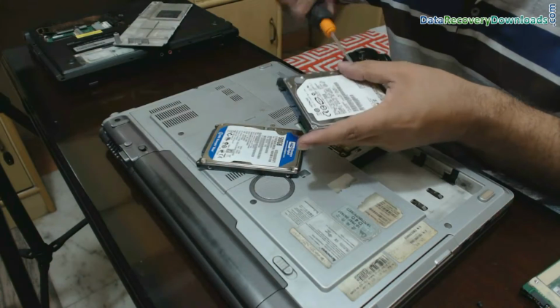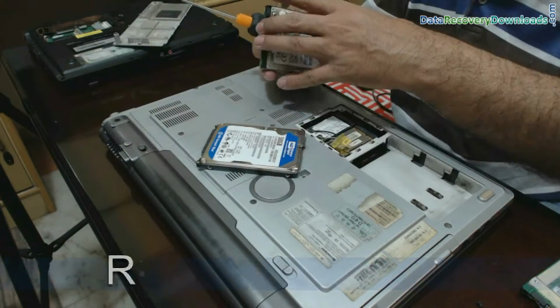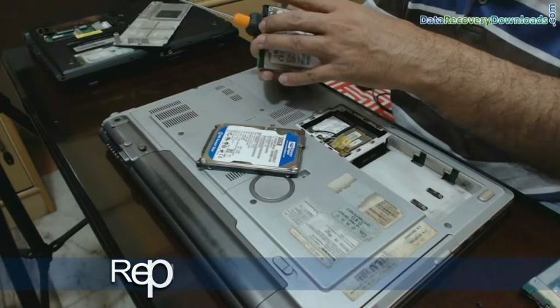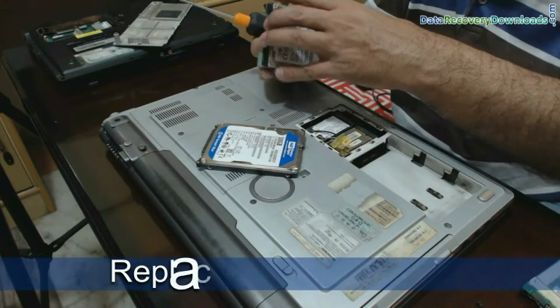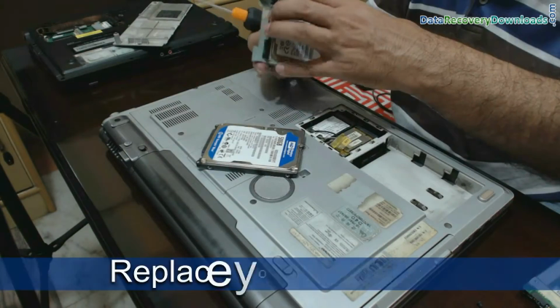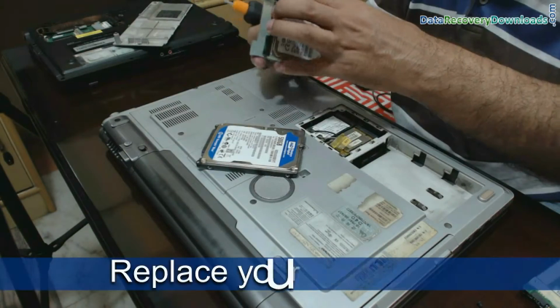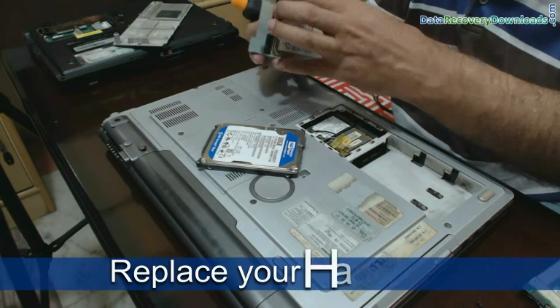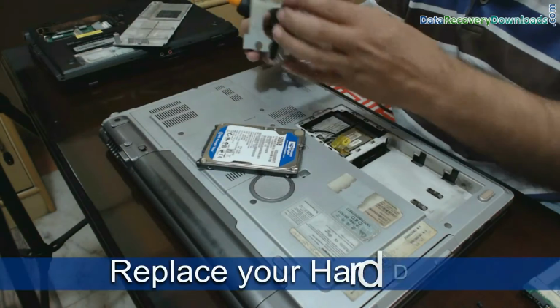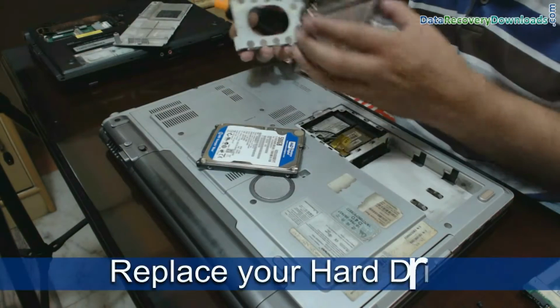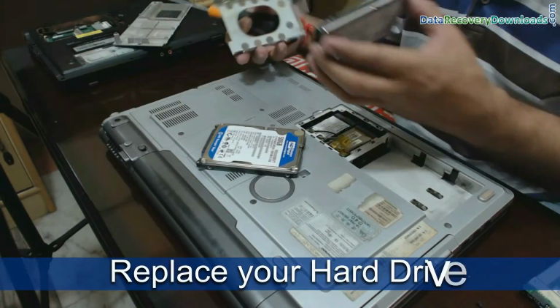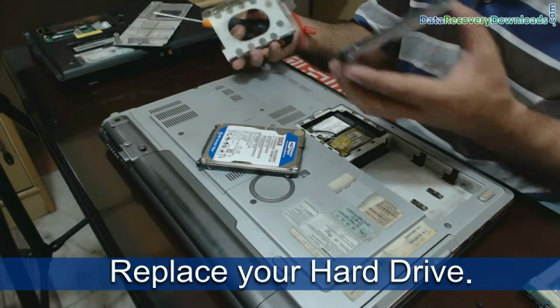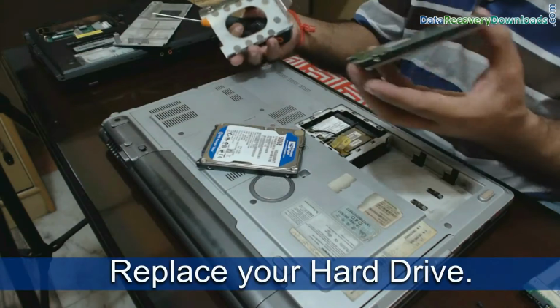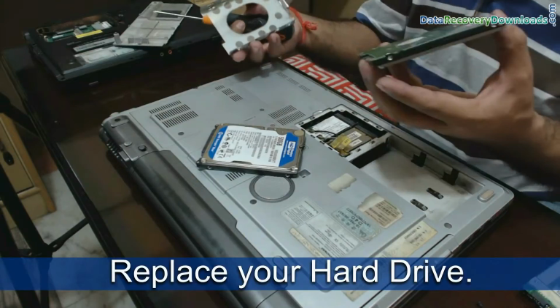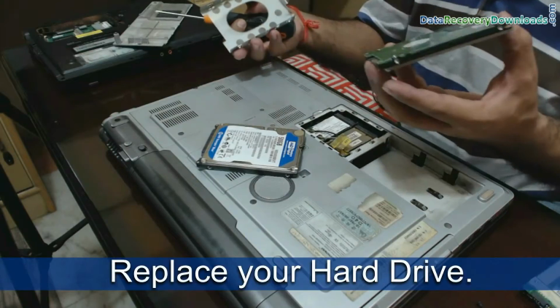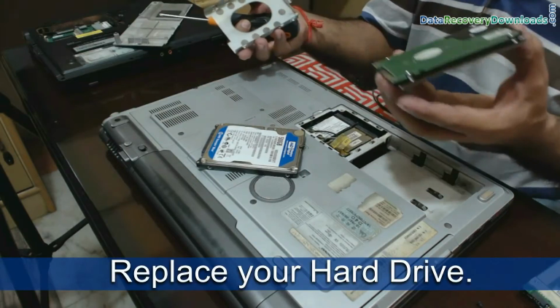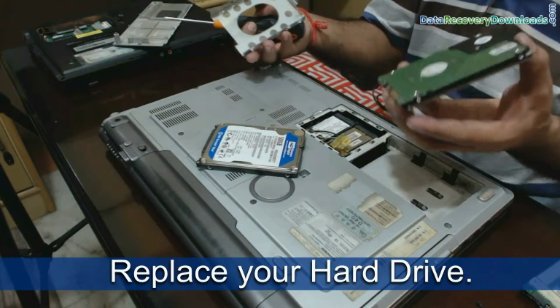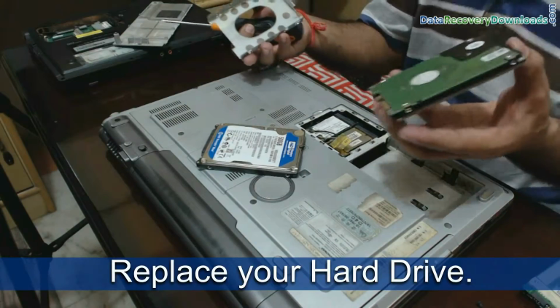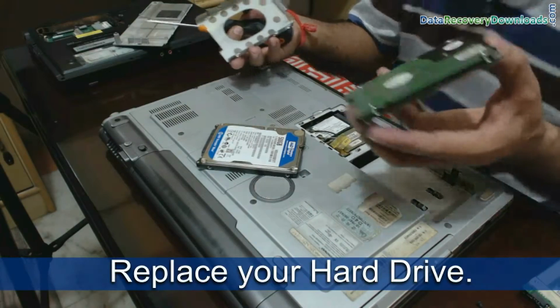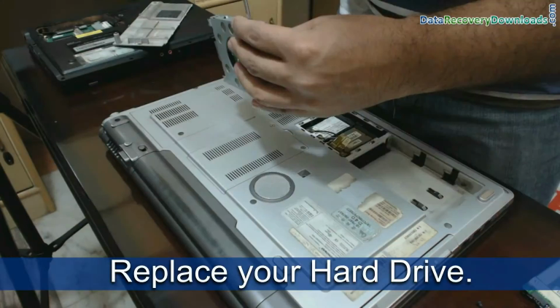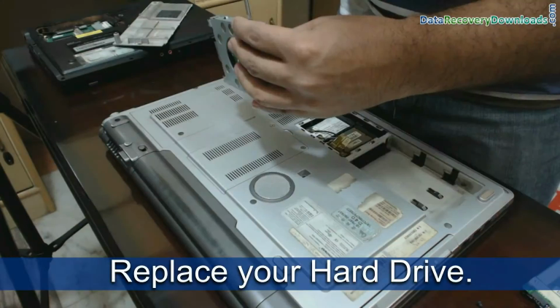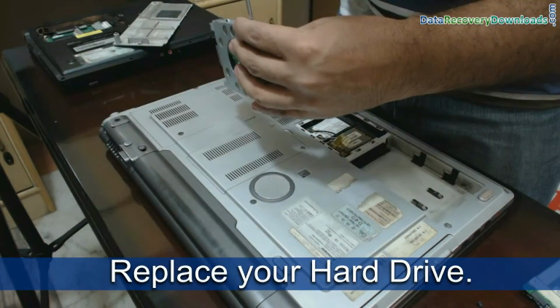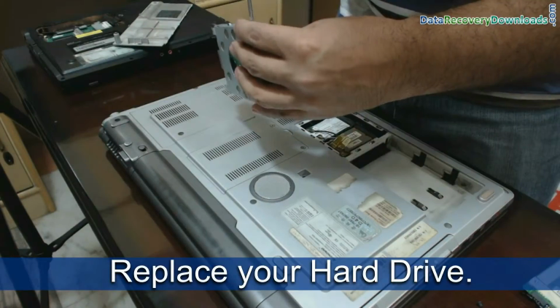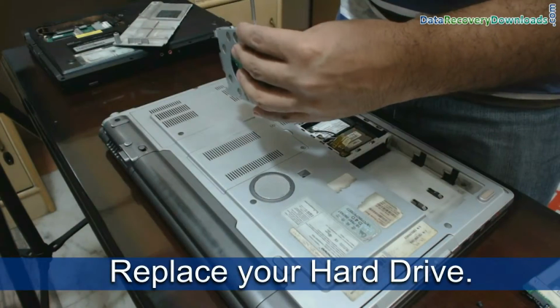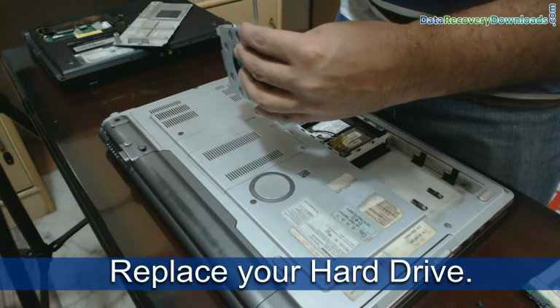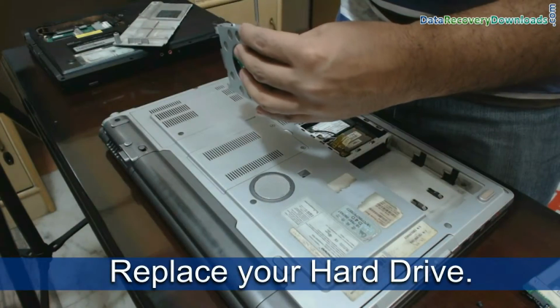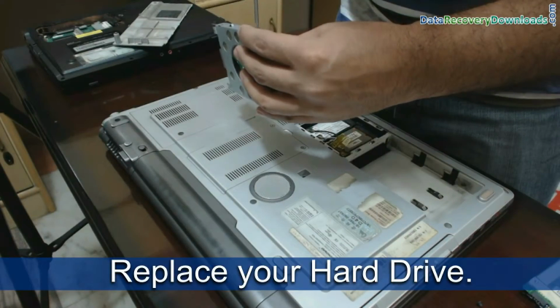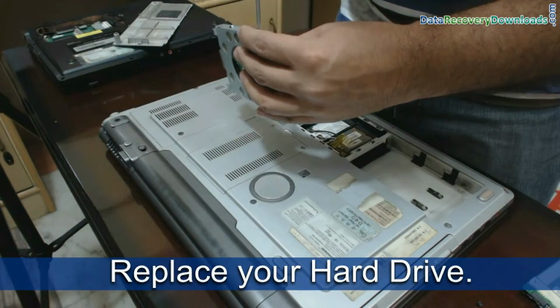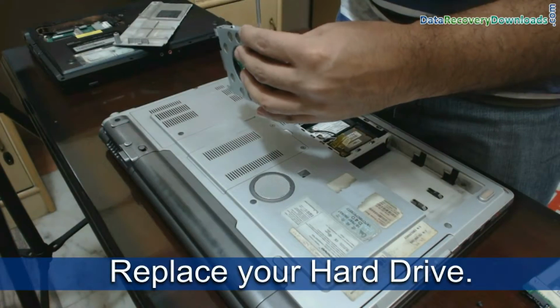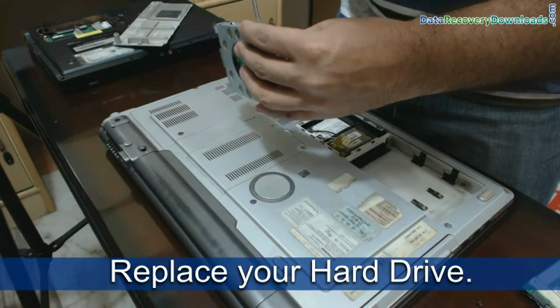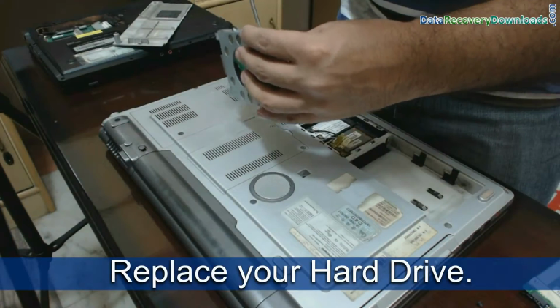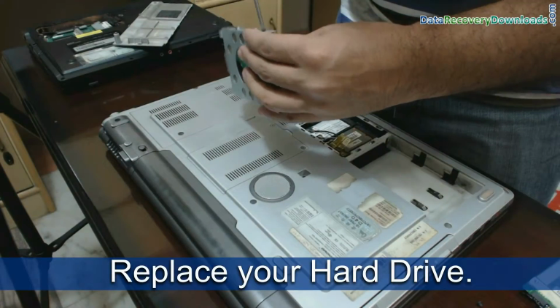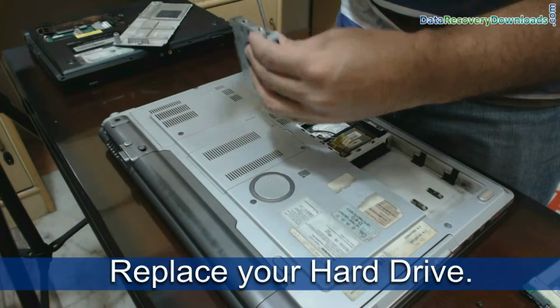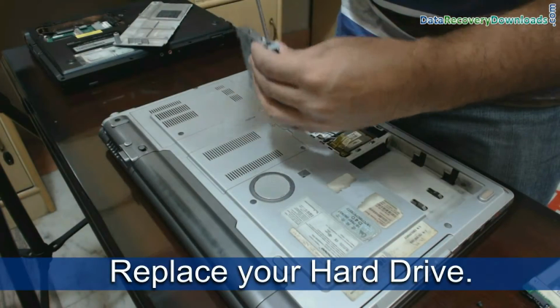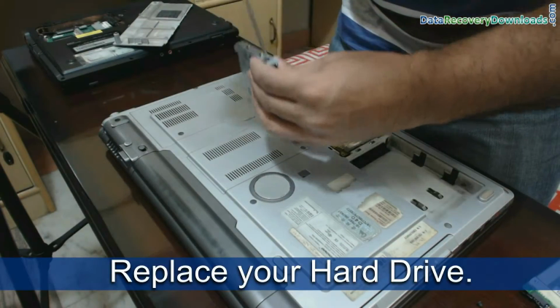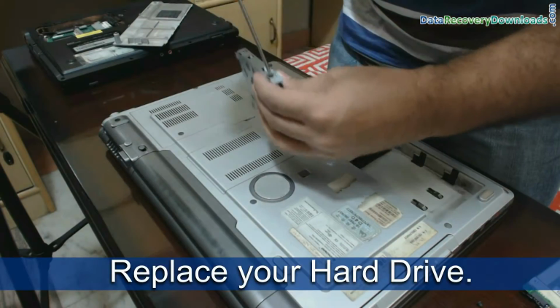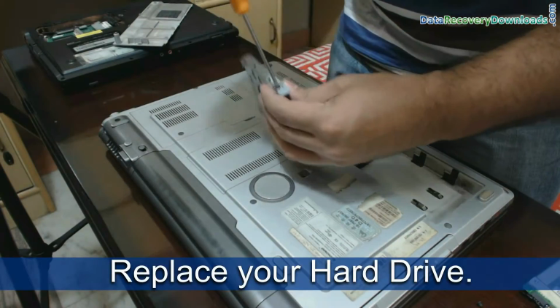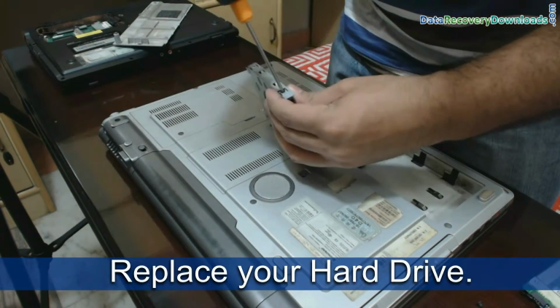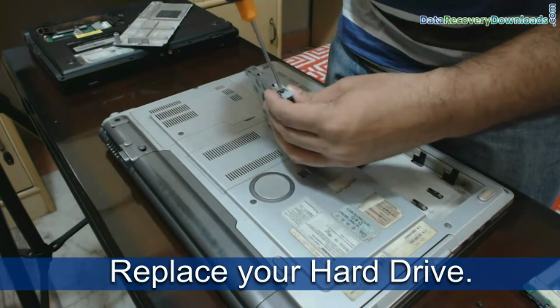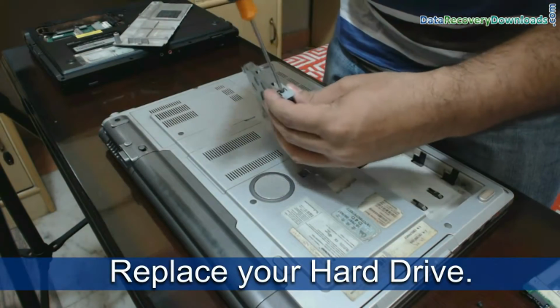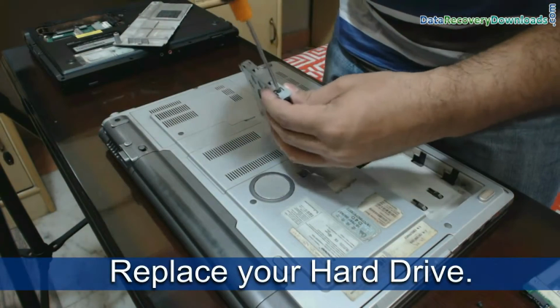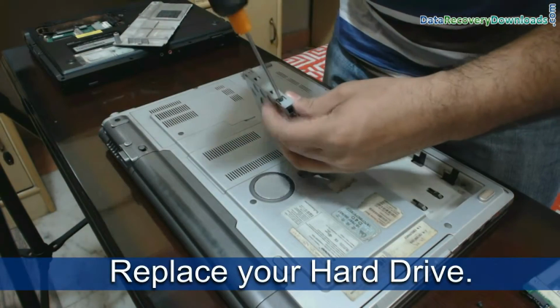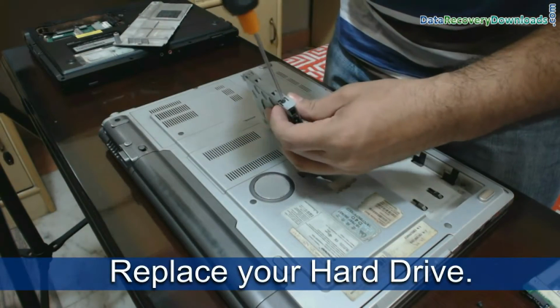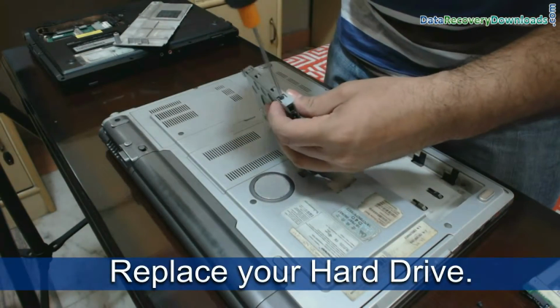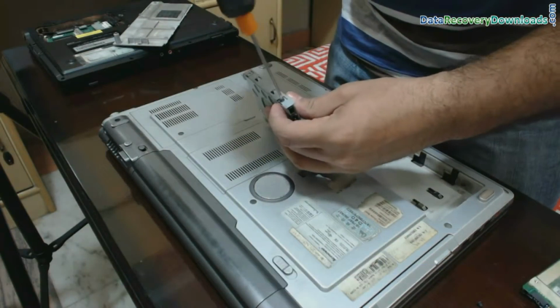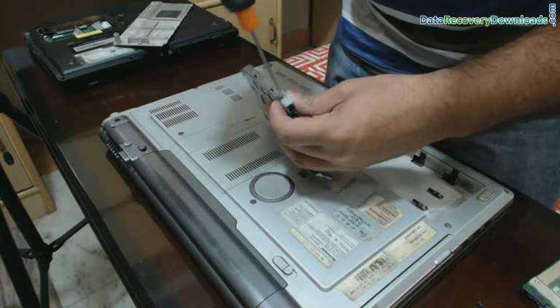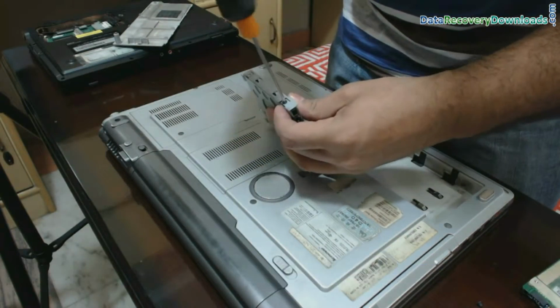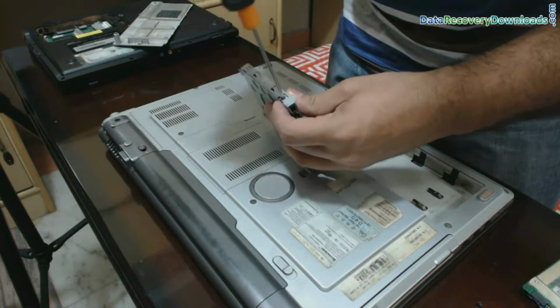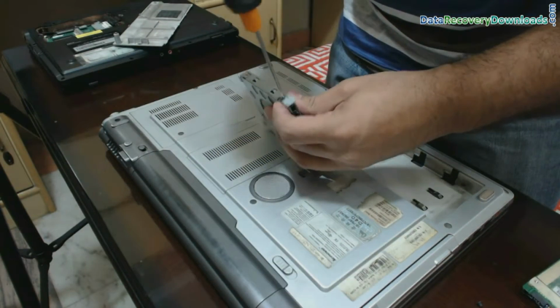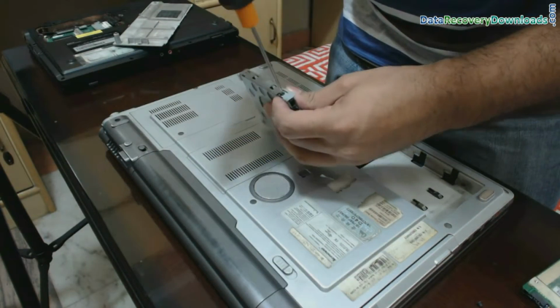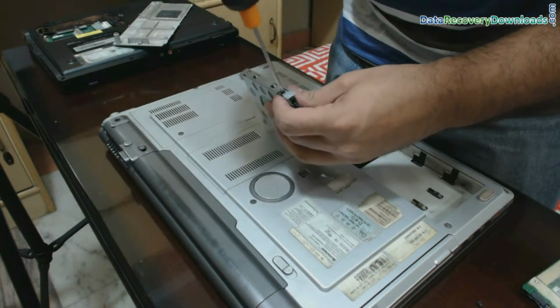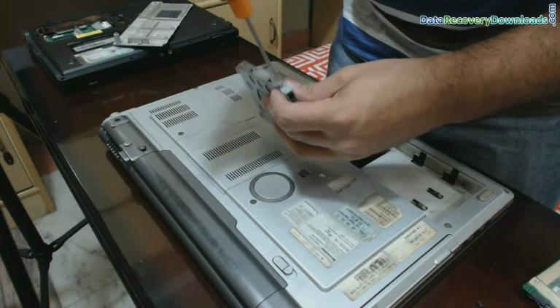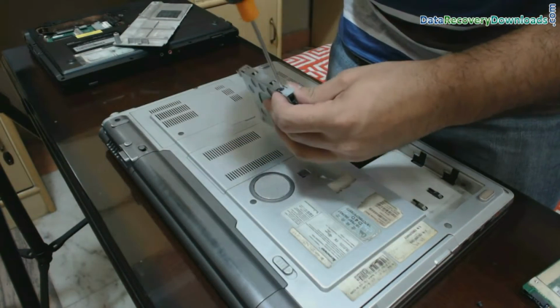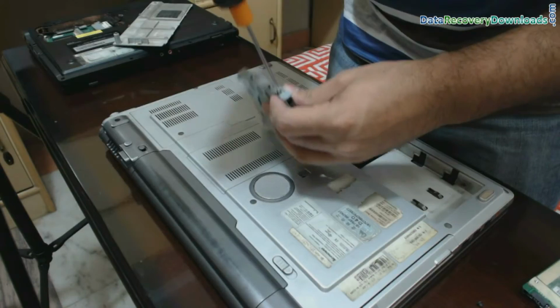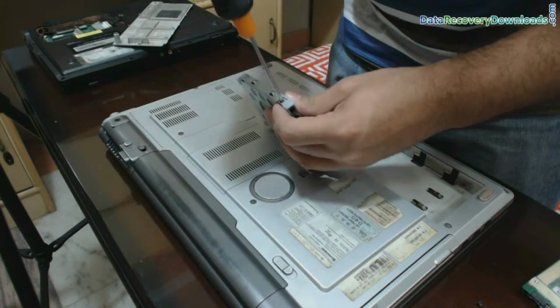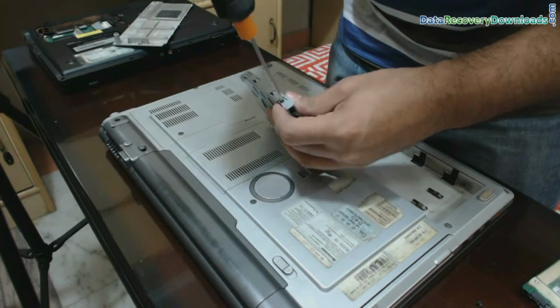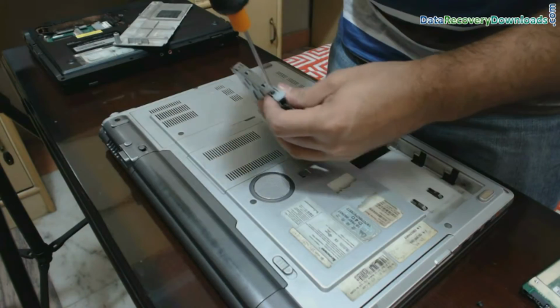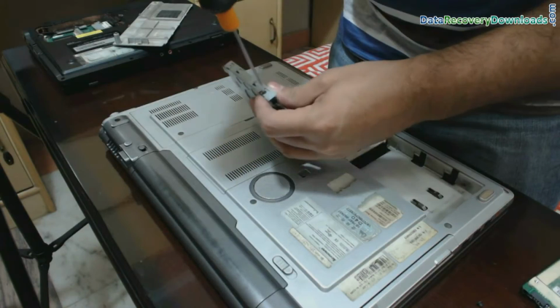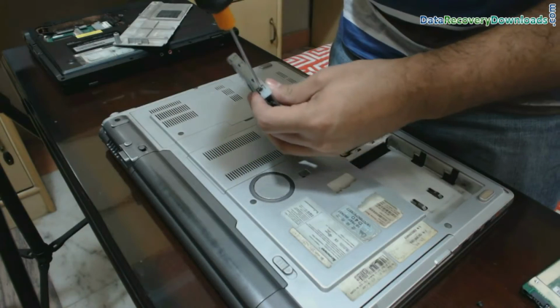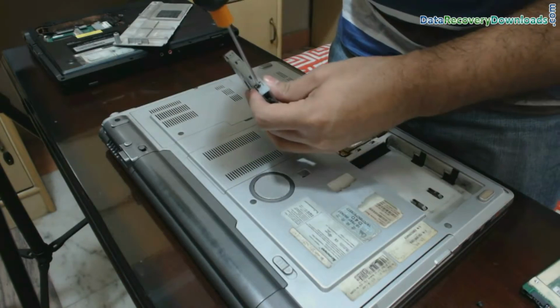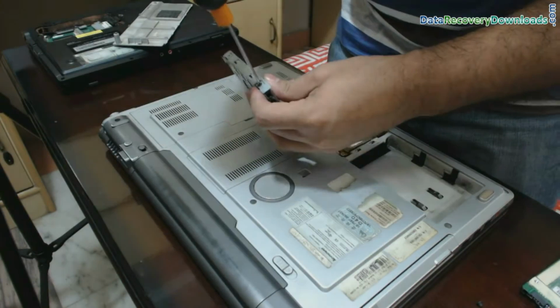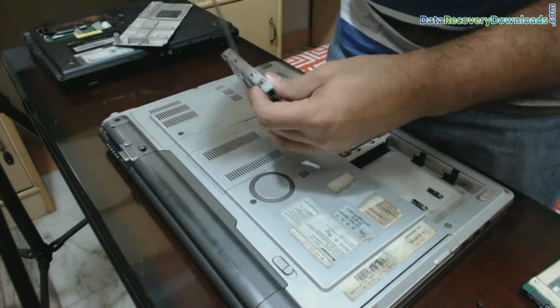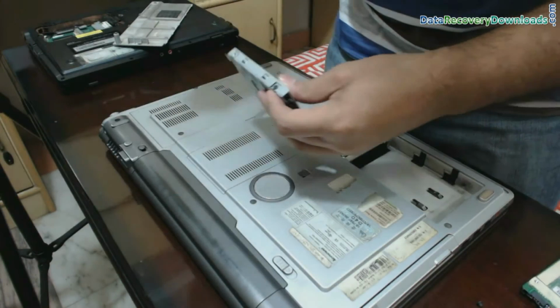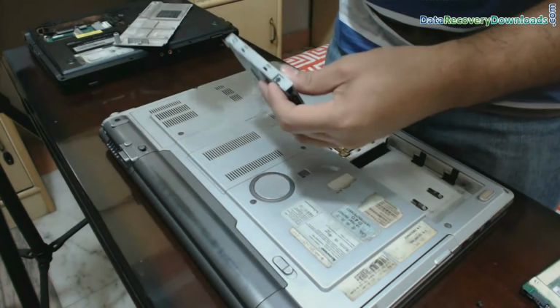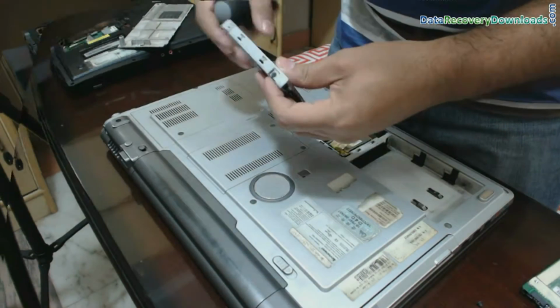Replace your laptop hard drive by putting your new hard disk into the supporting cover.